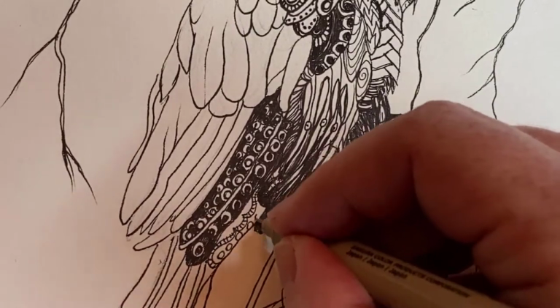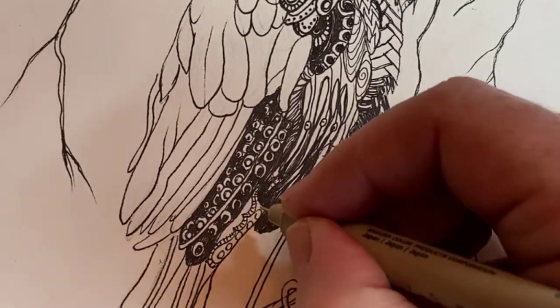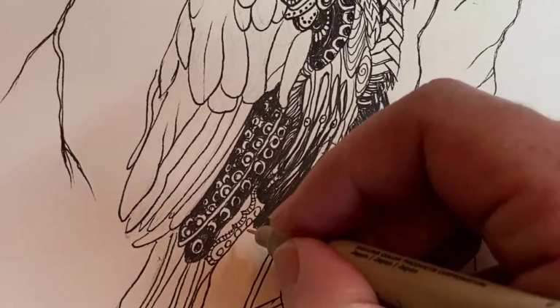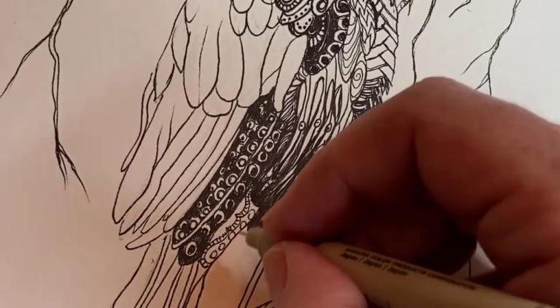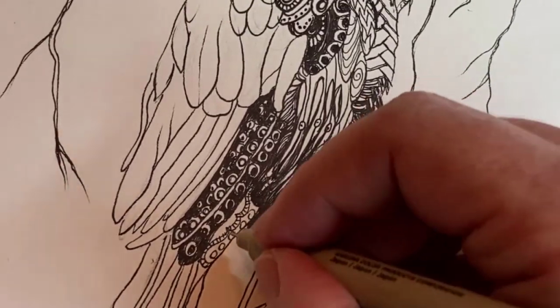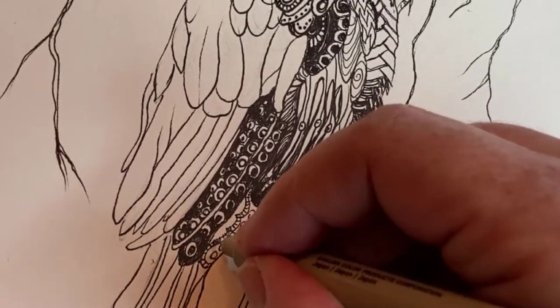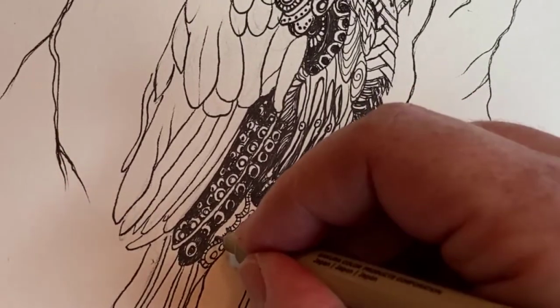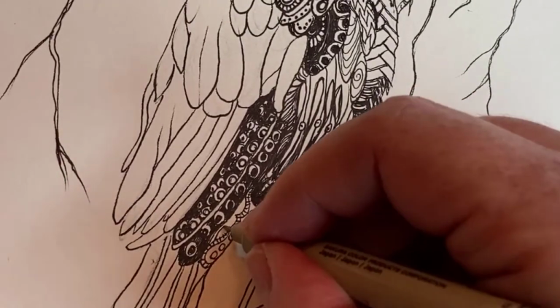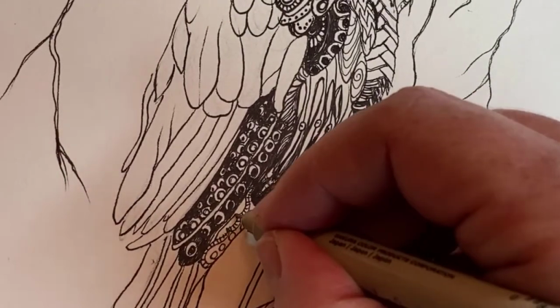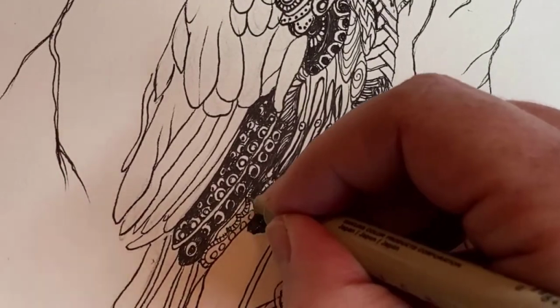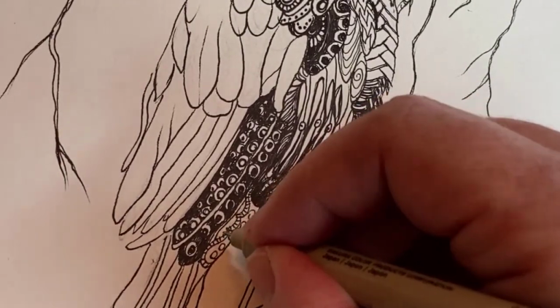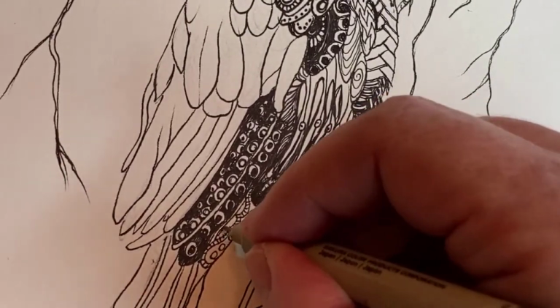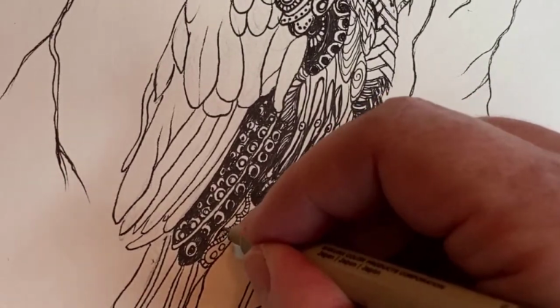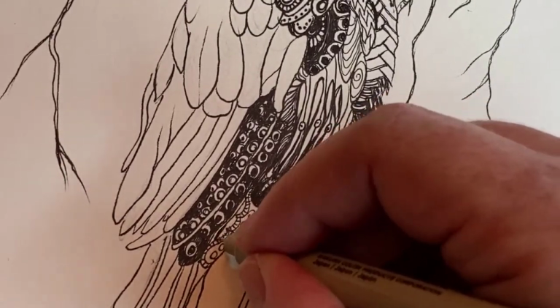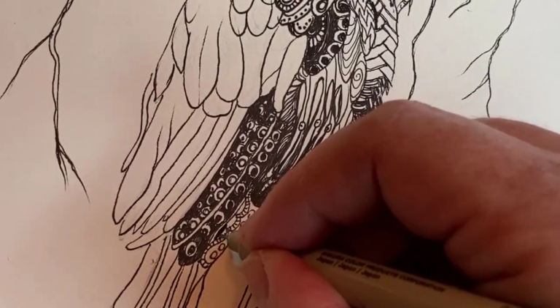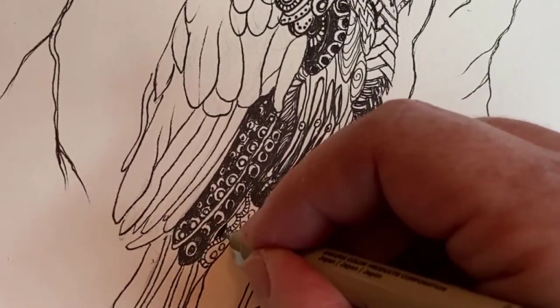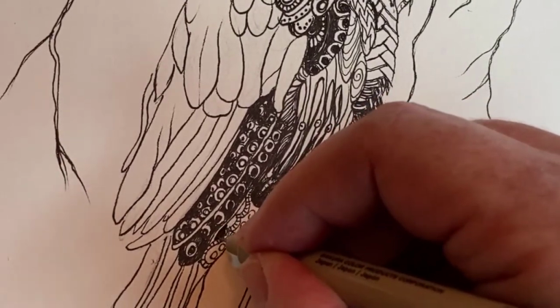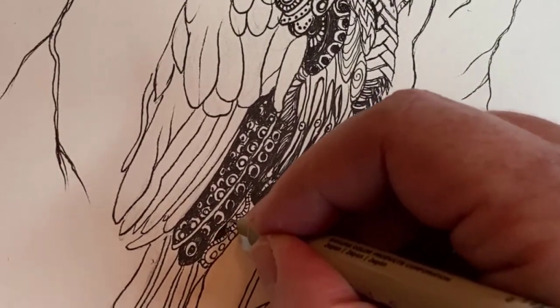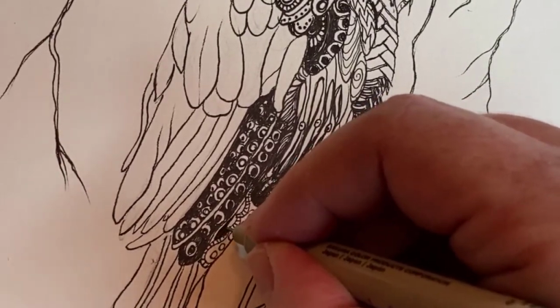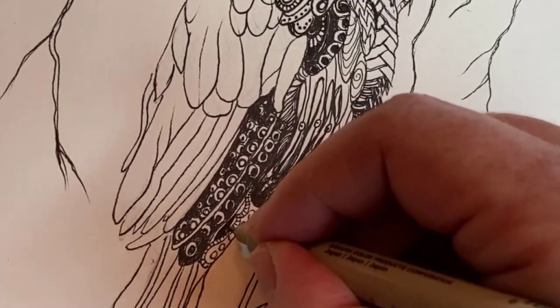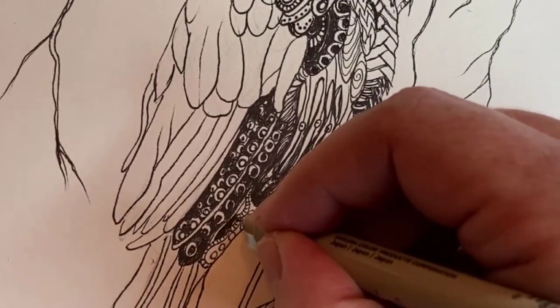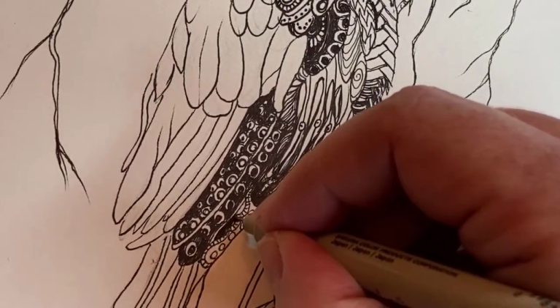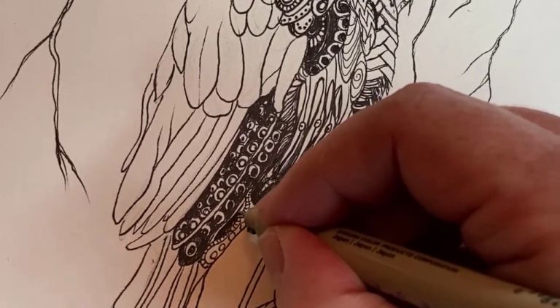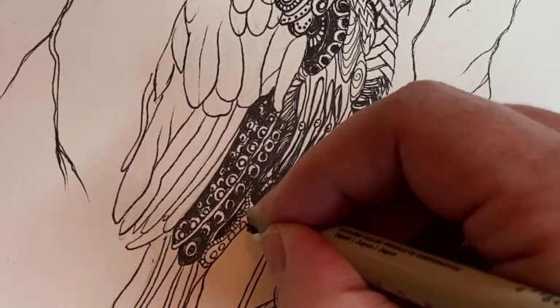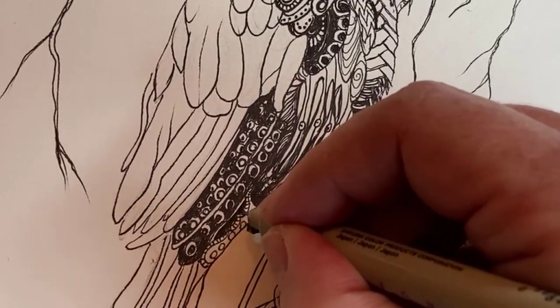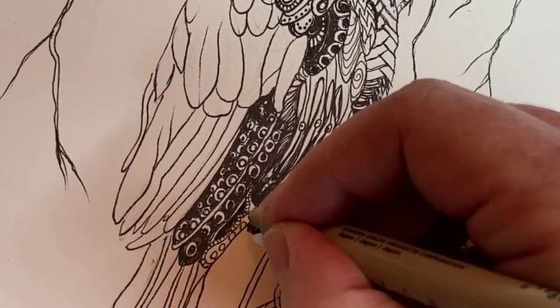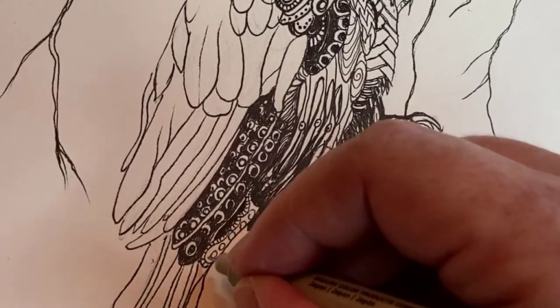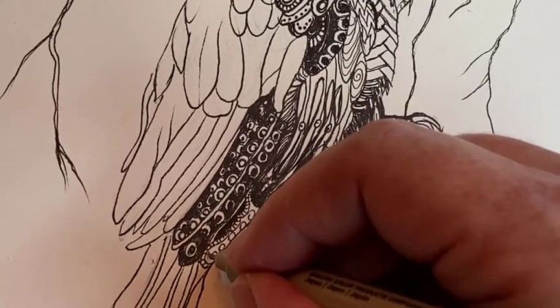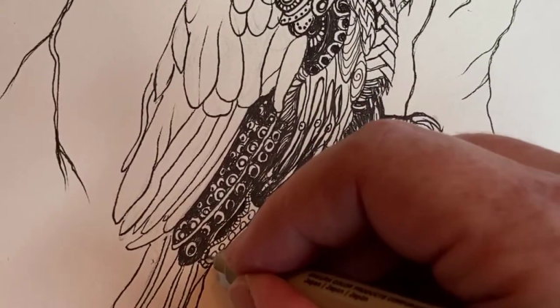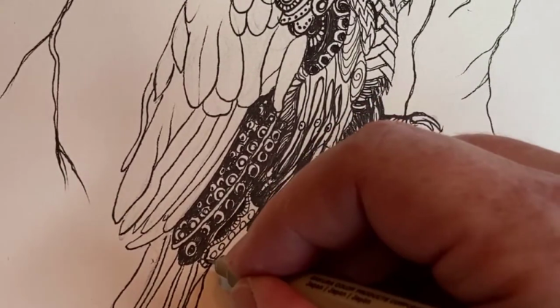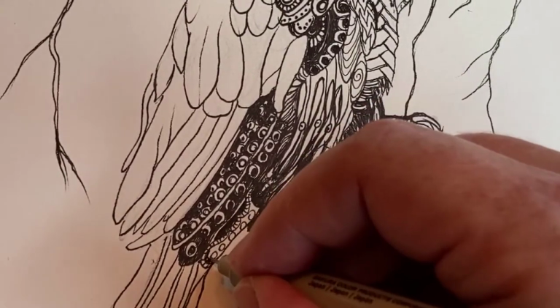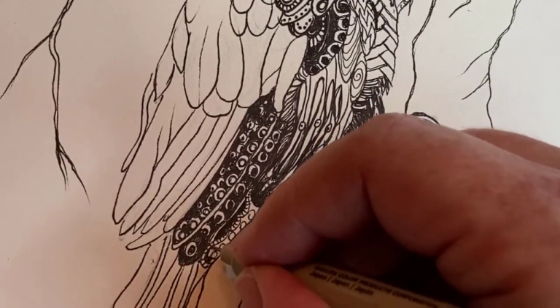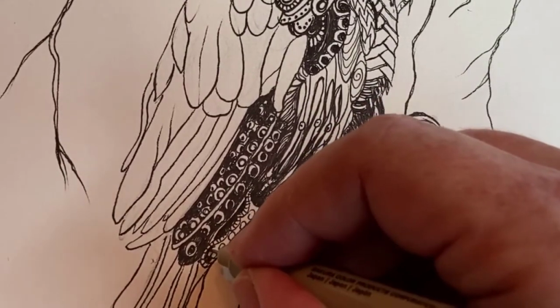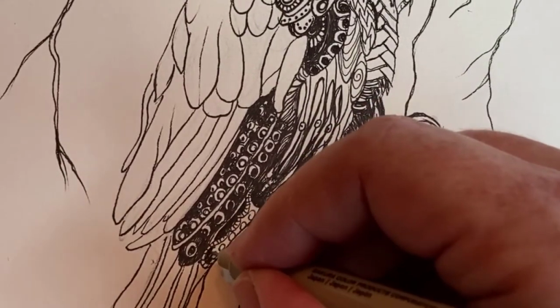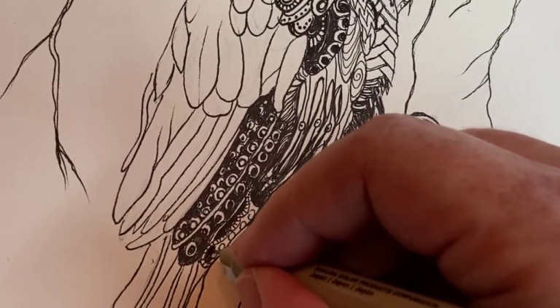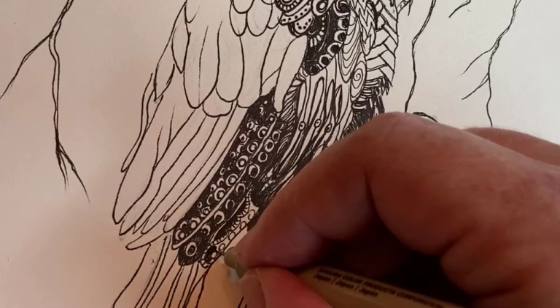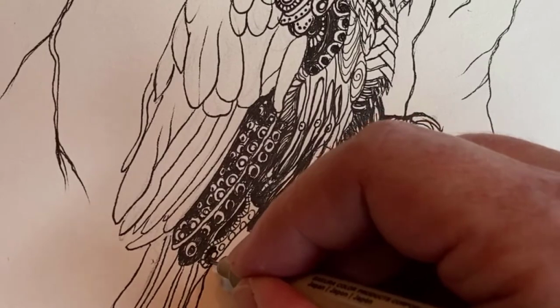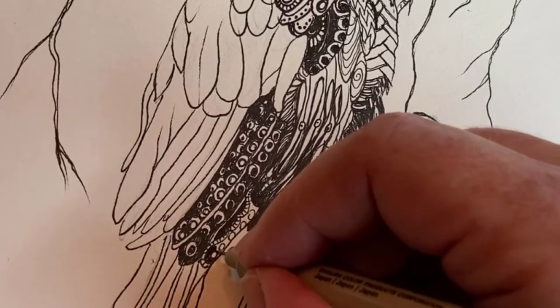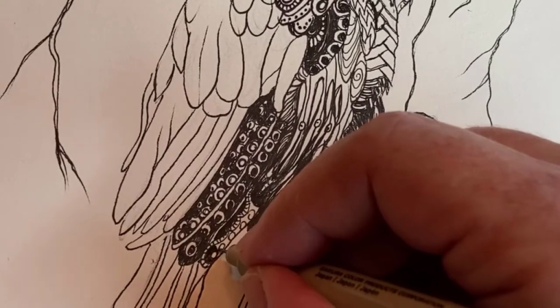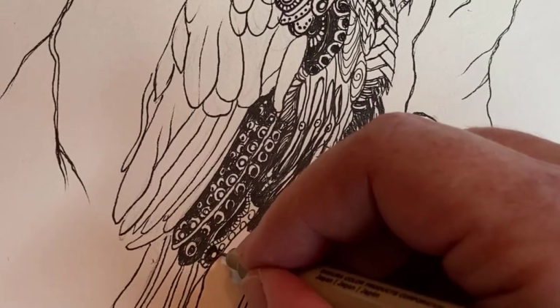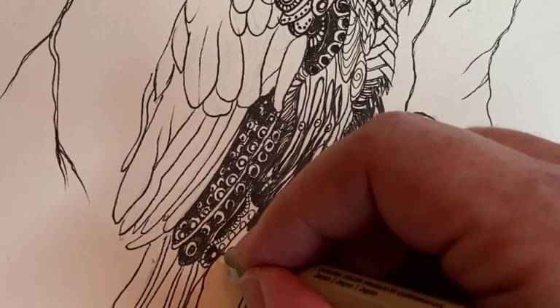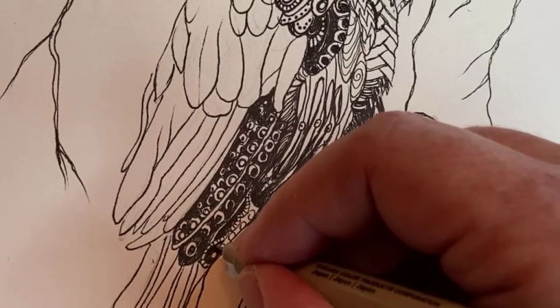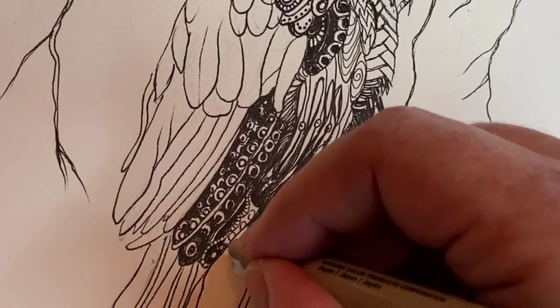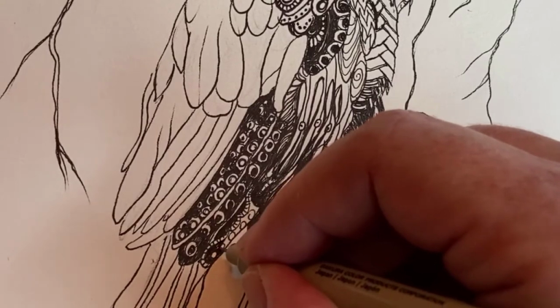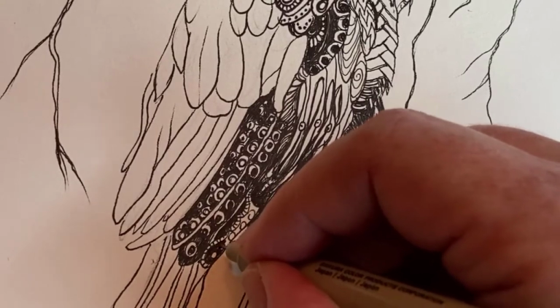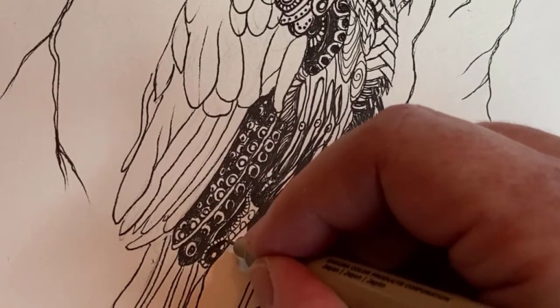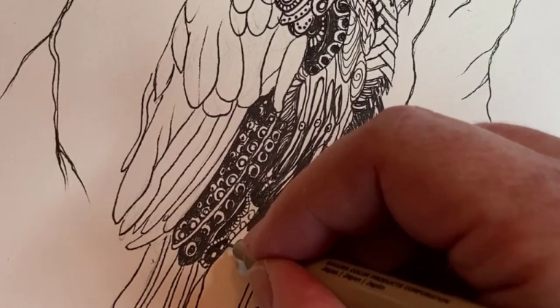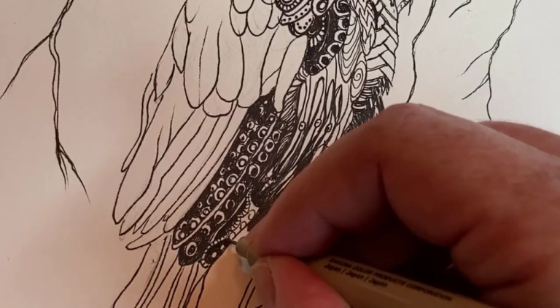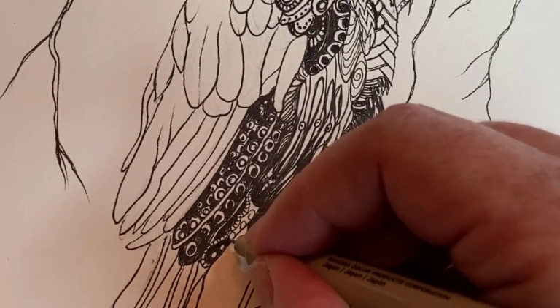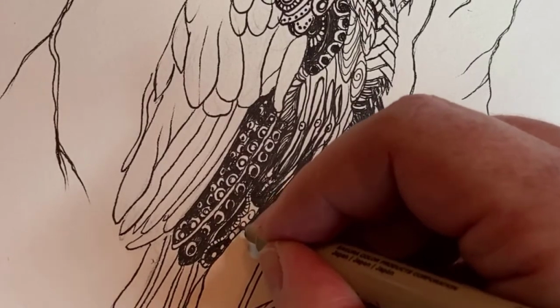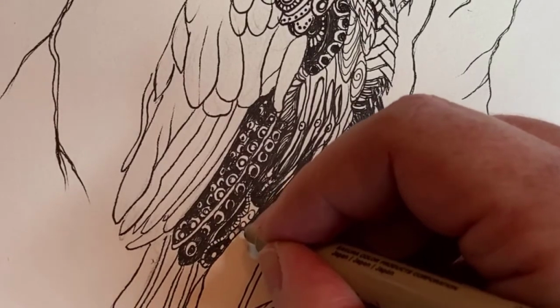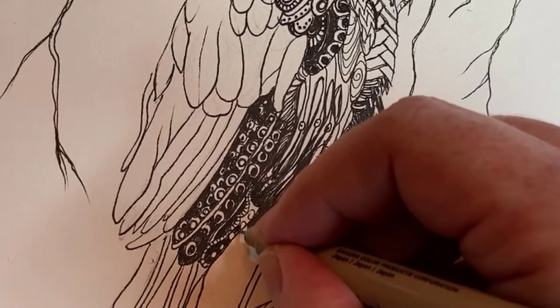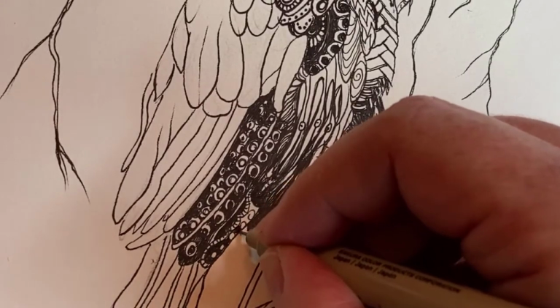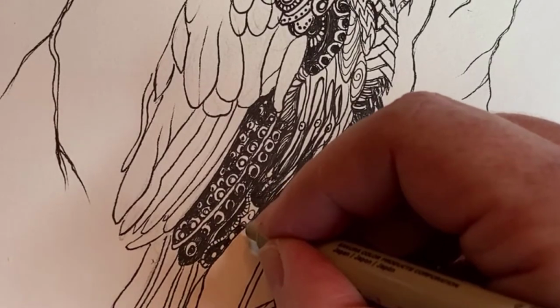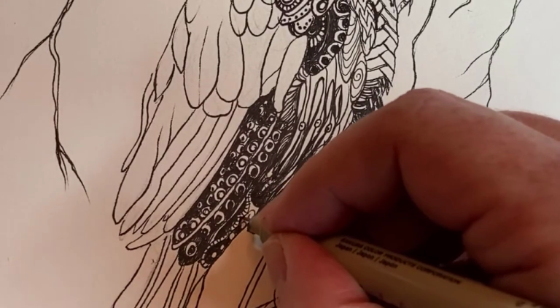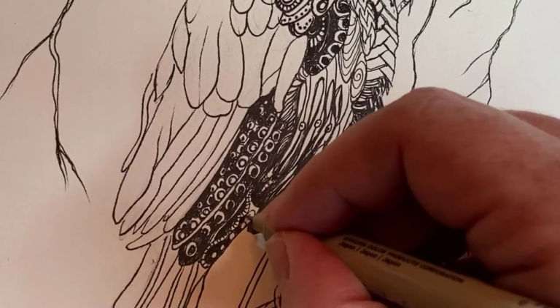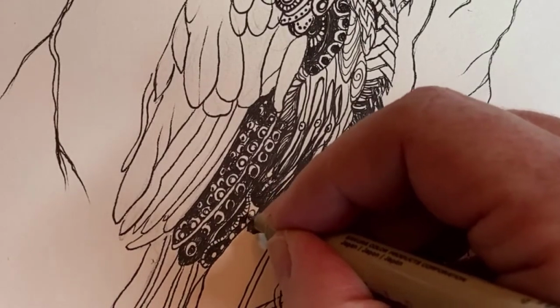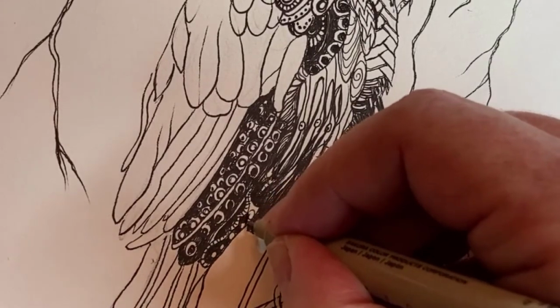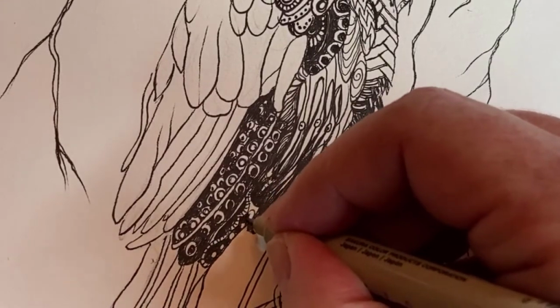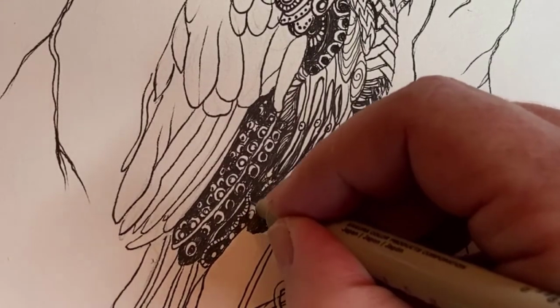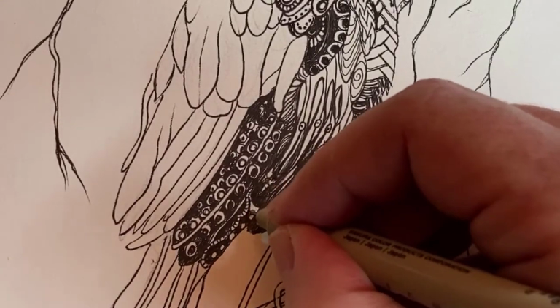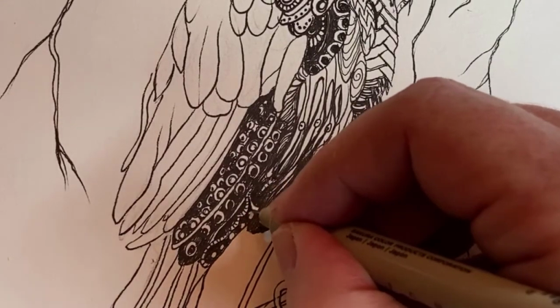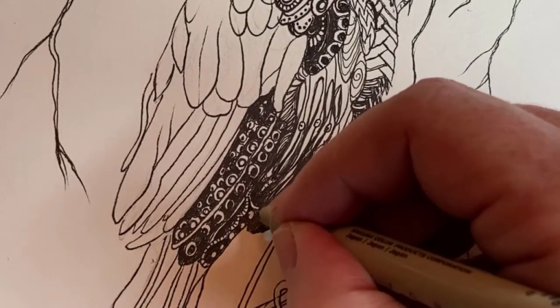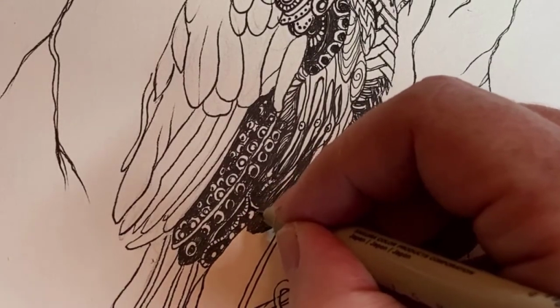Use your marker to color in some parts of your design, and make it darker where the shadows are.